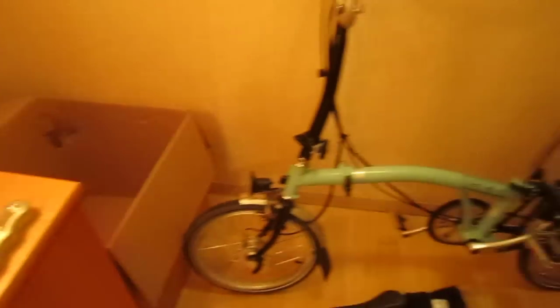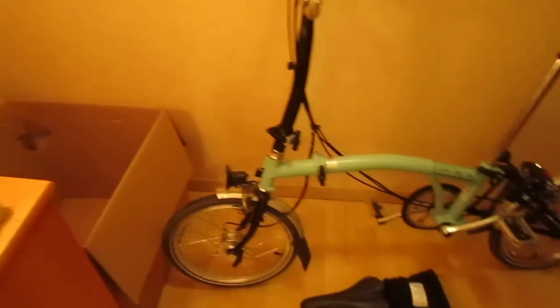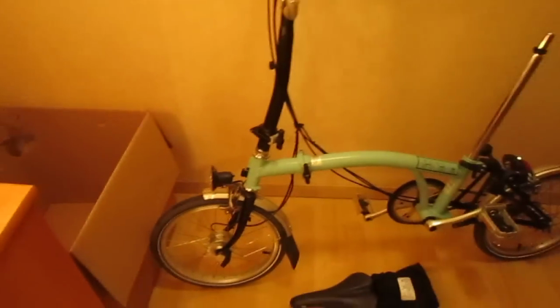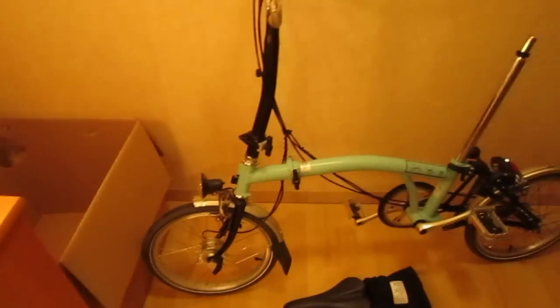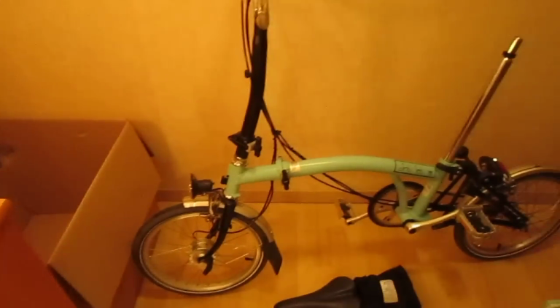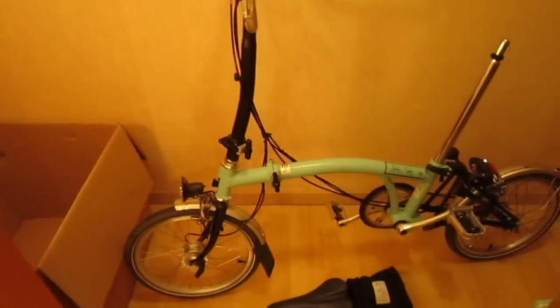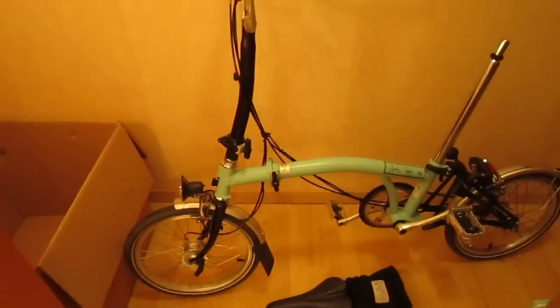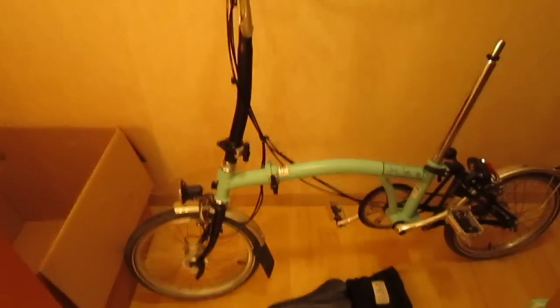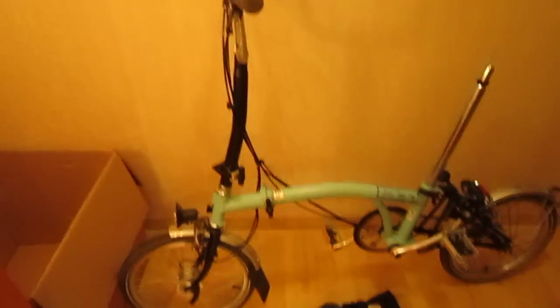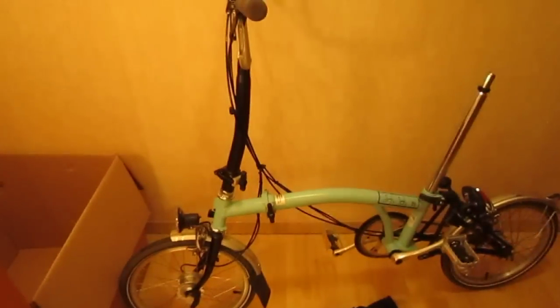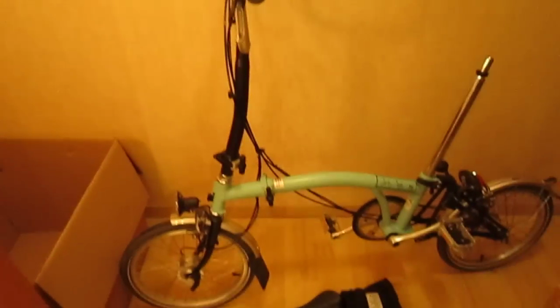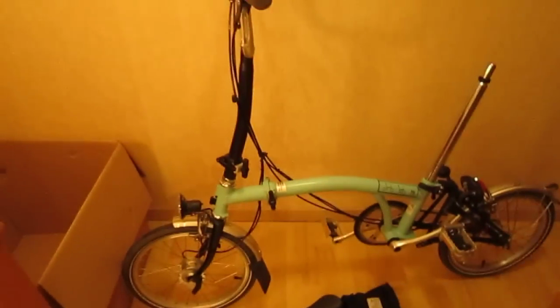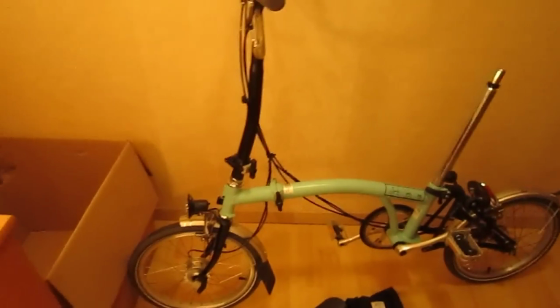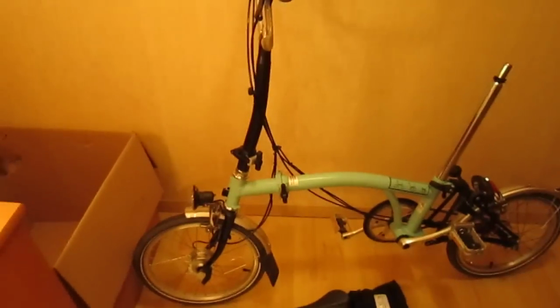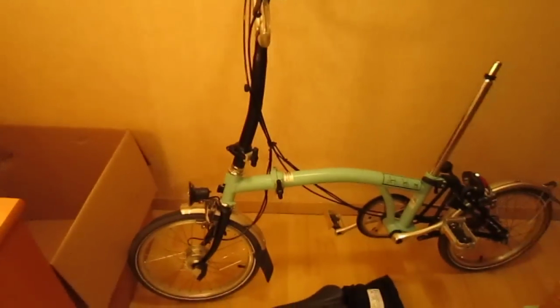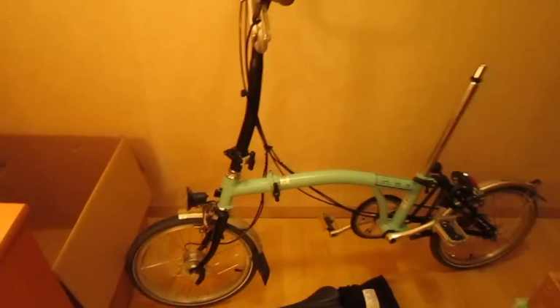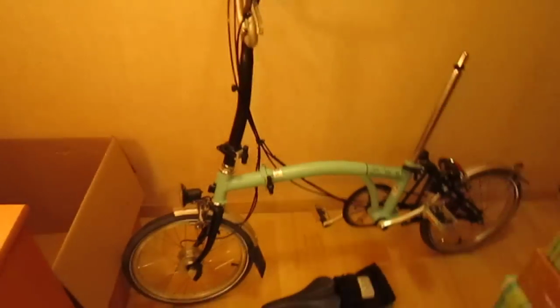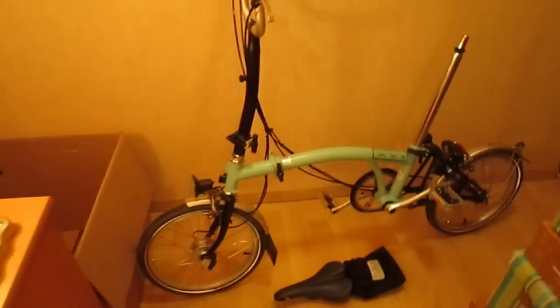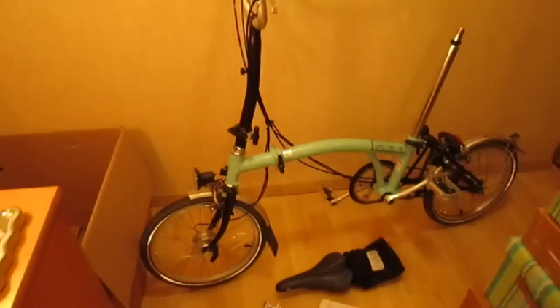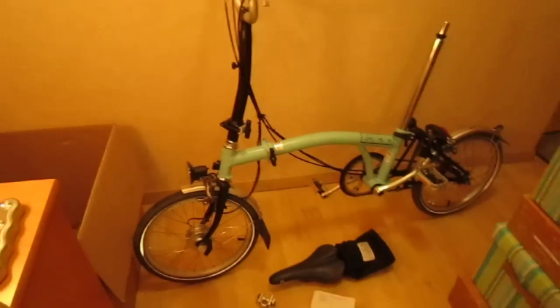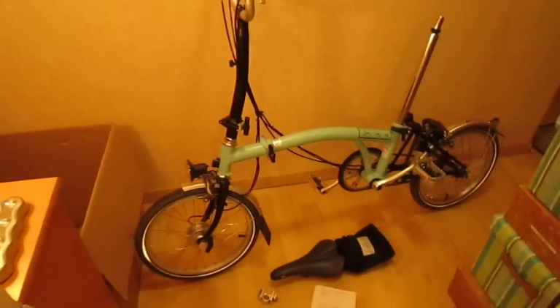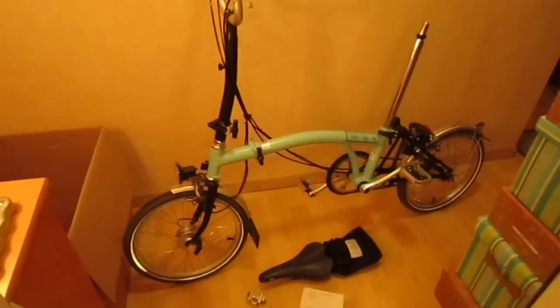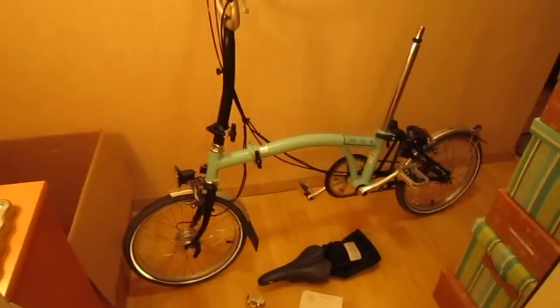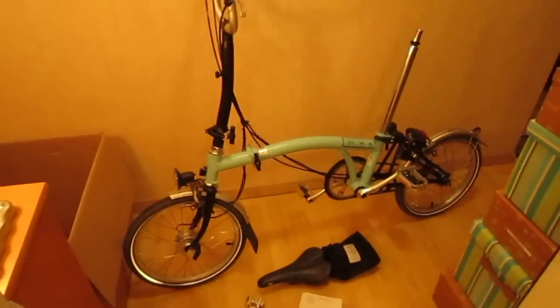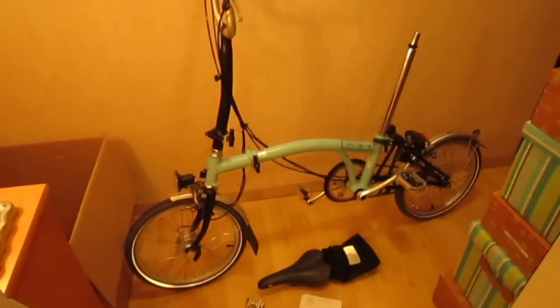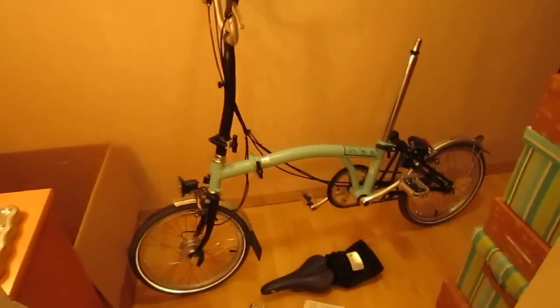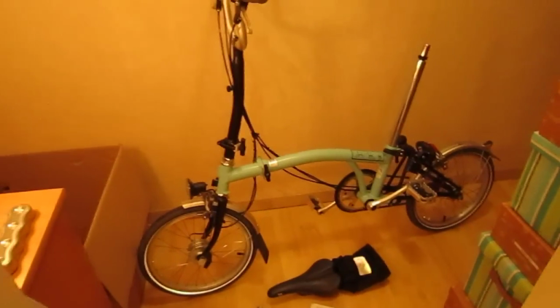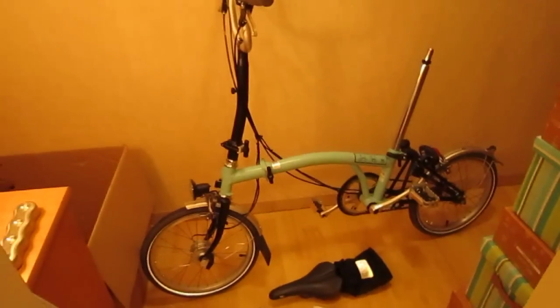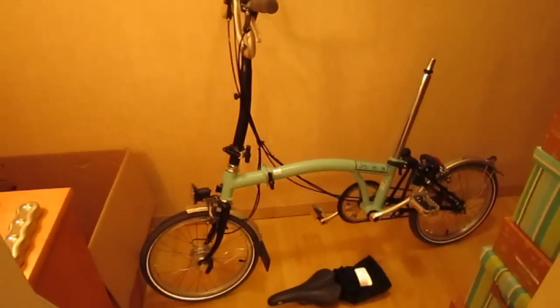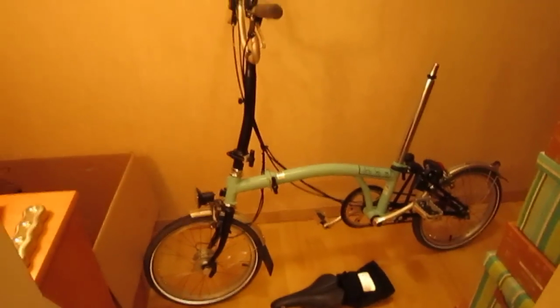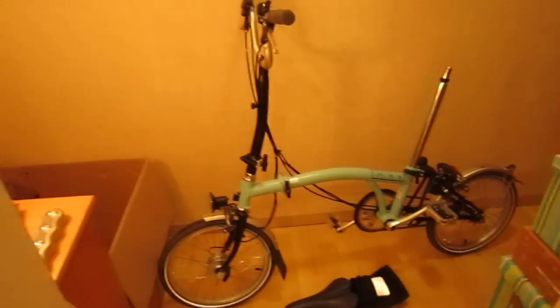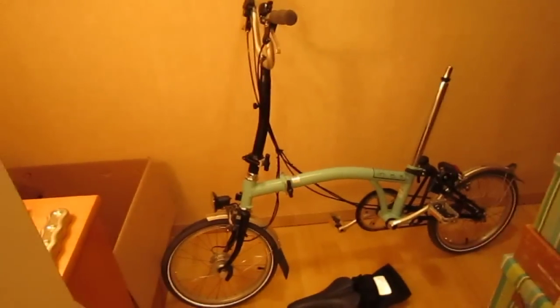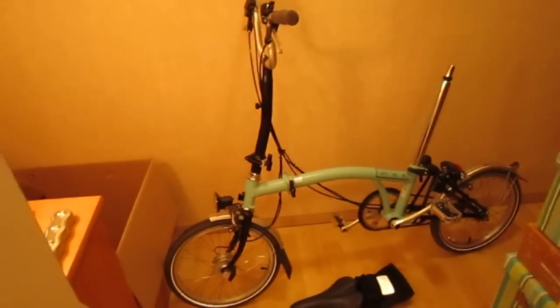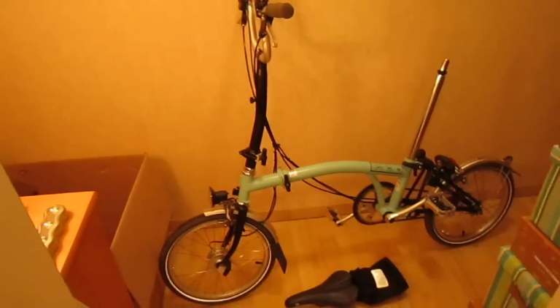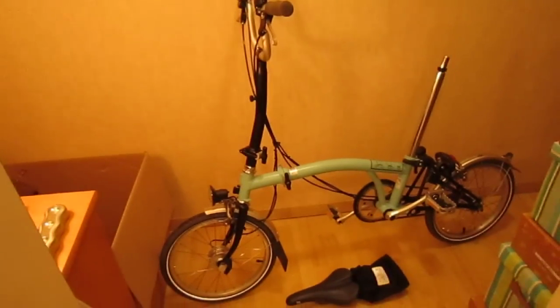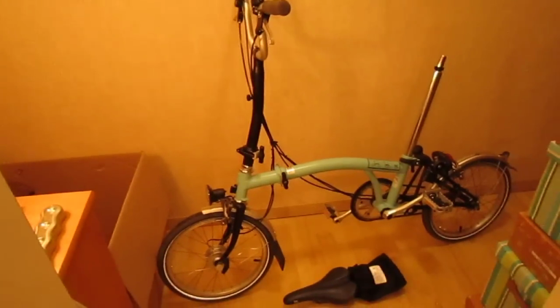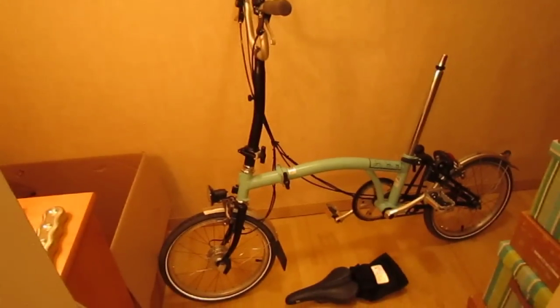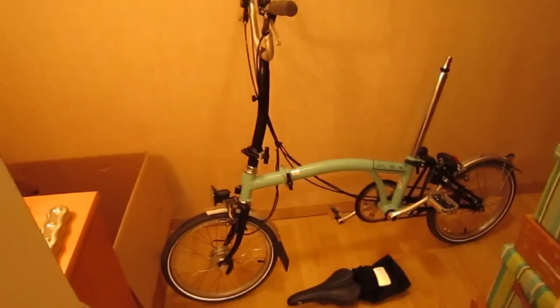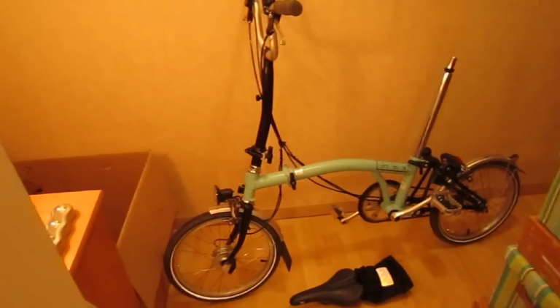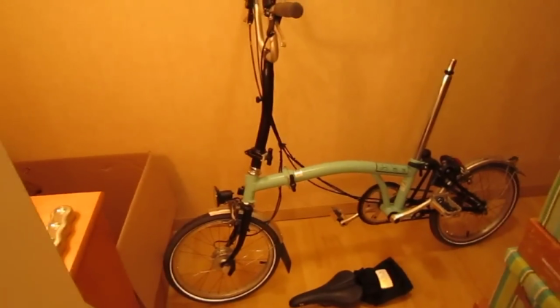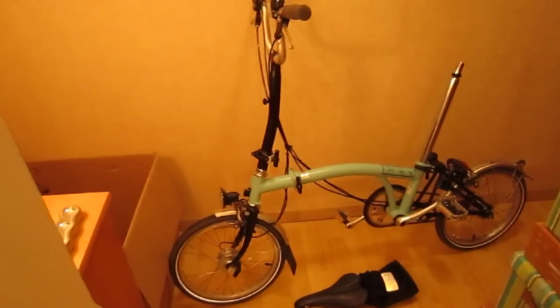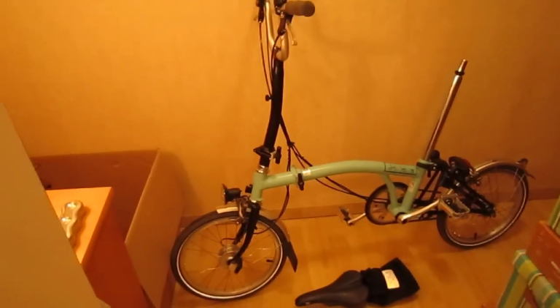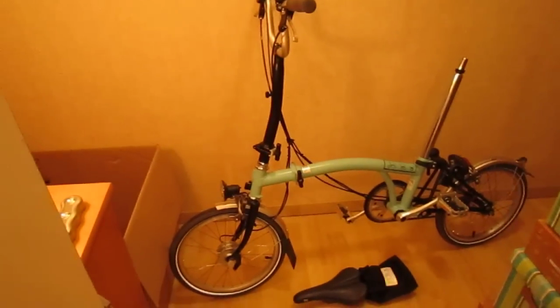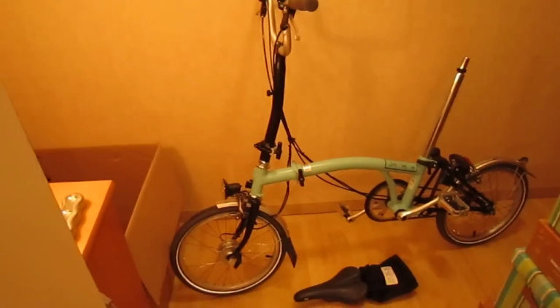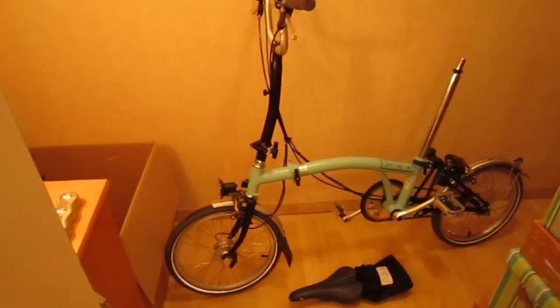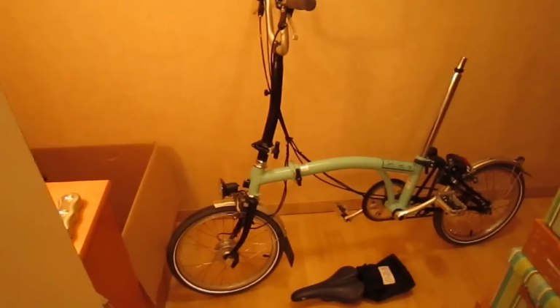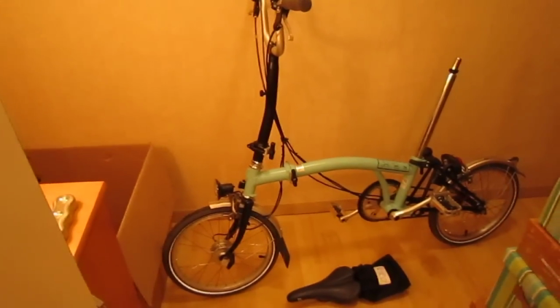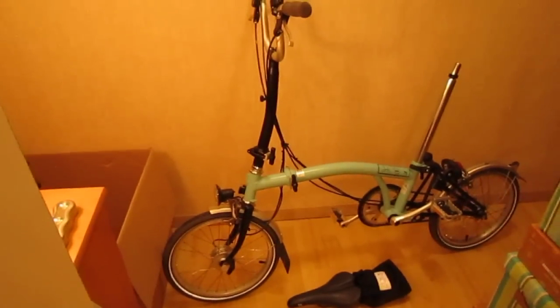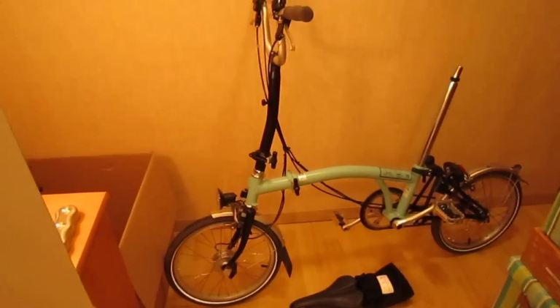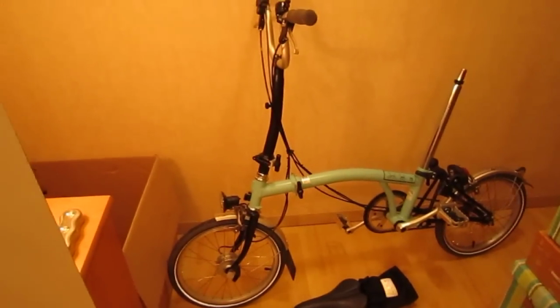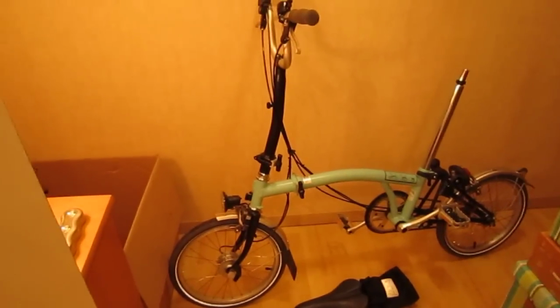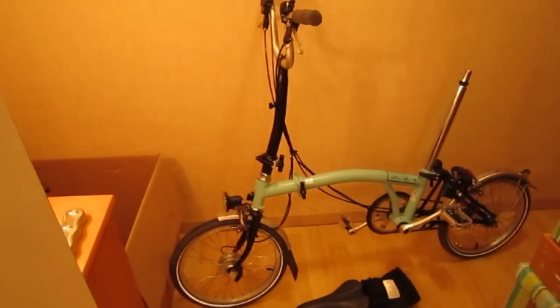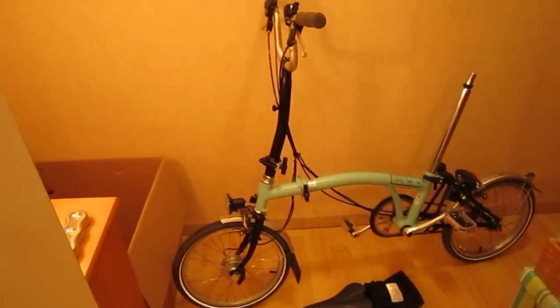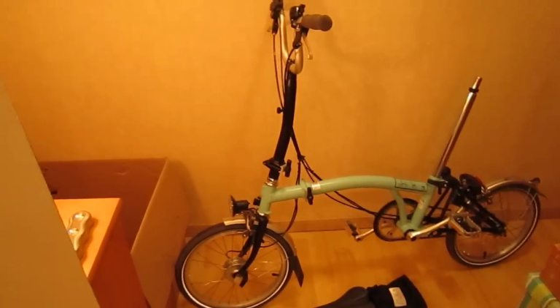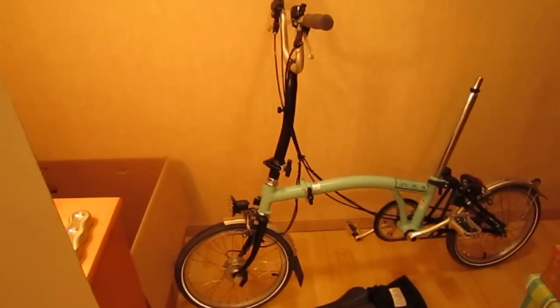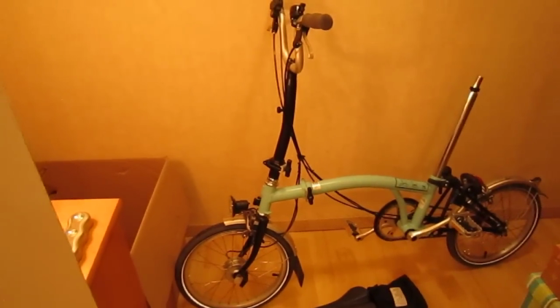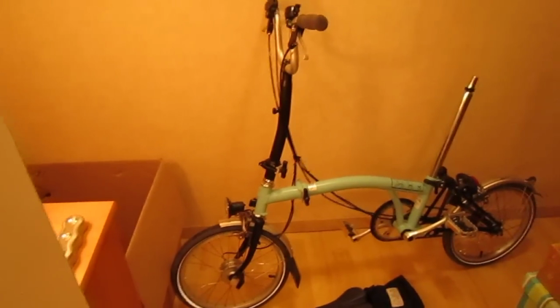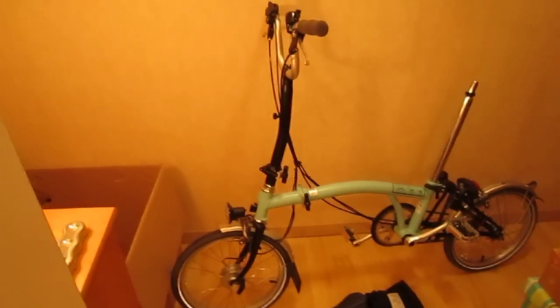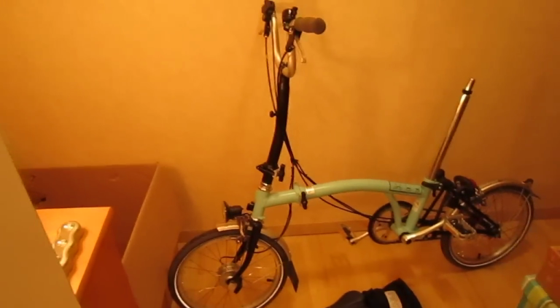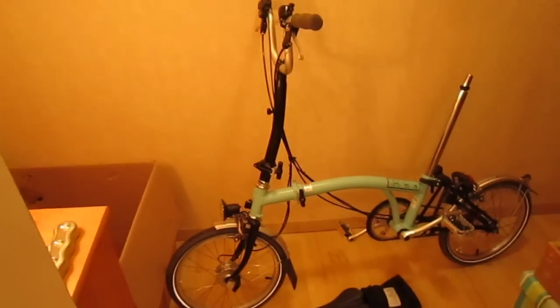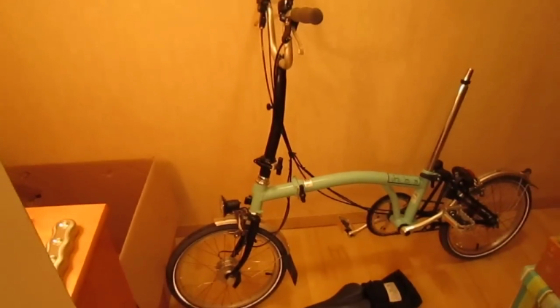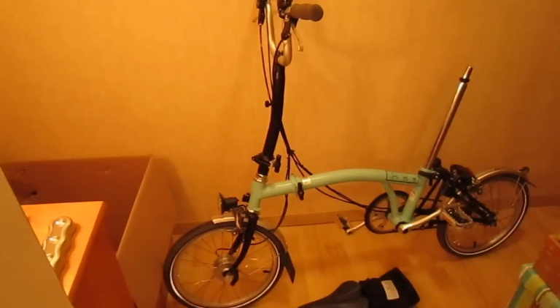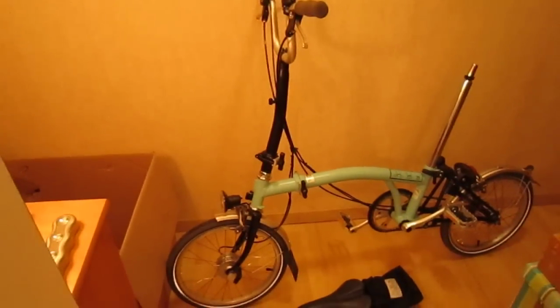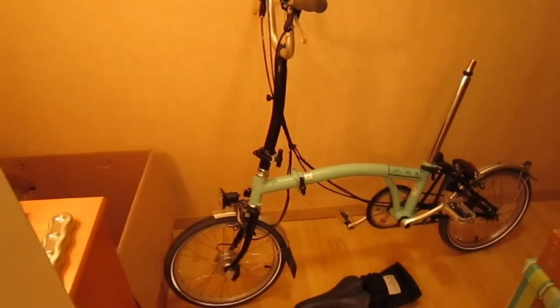So if you're going to send a Brompton, wrap it up. Put it in bubble wrap, put it in cardboard, get a proper Brompton bag.